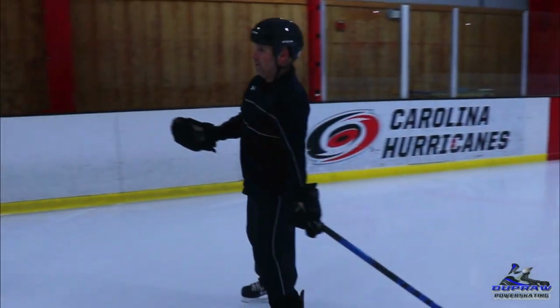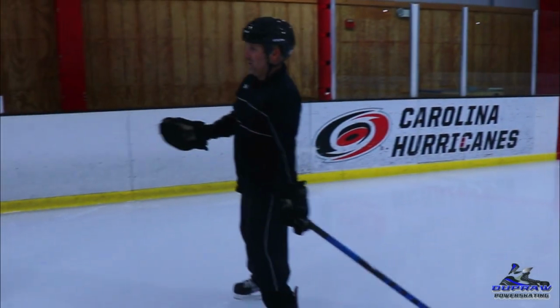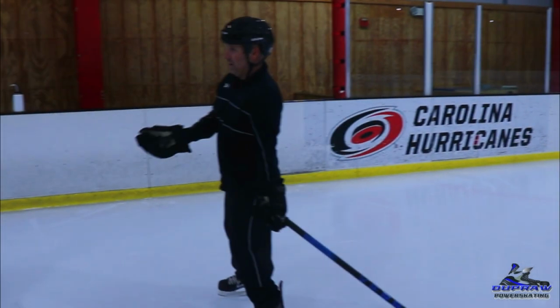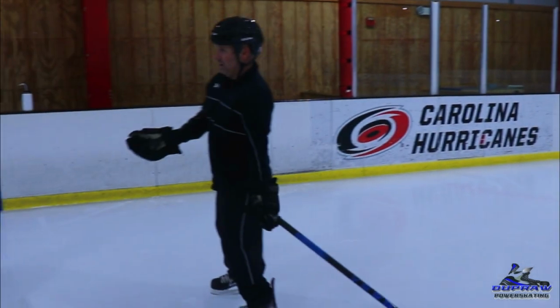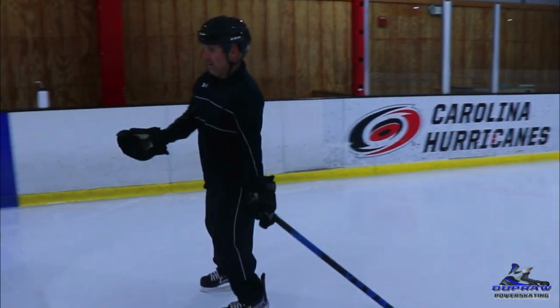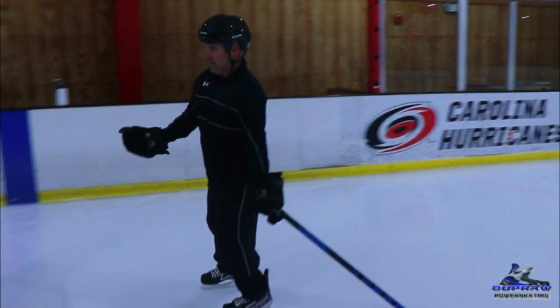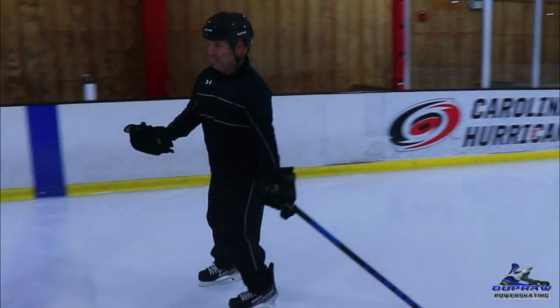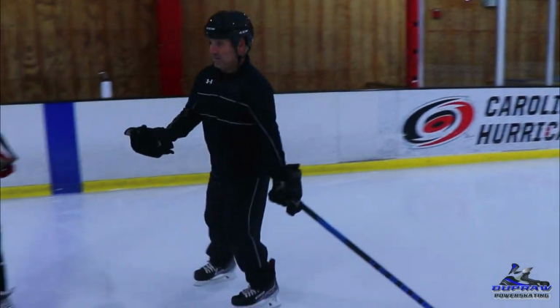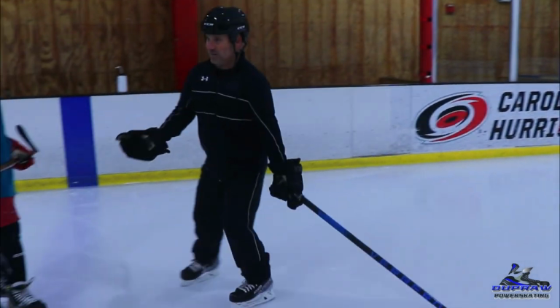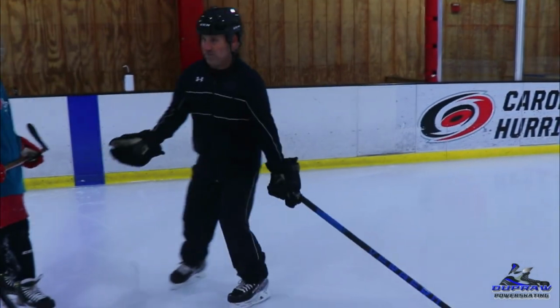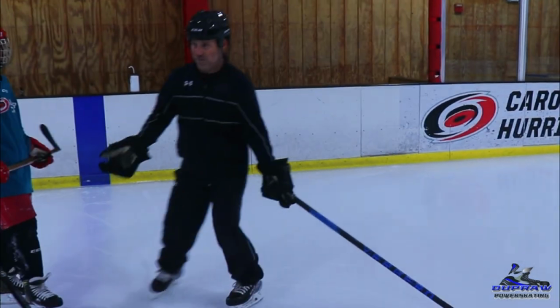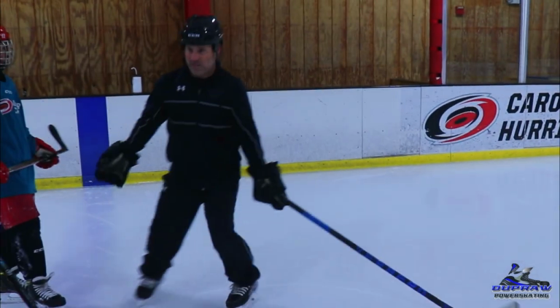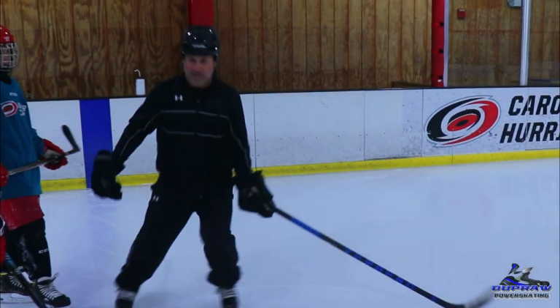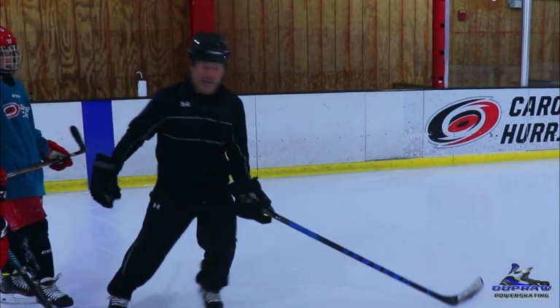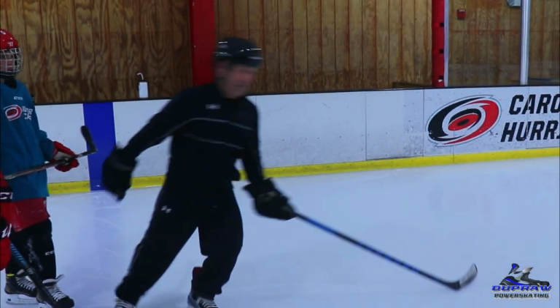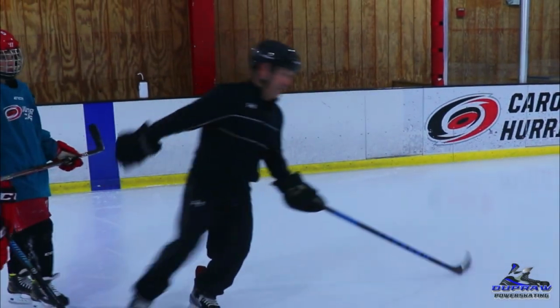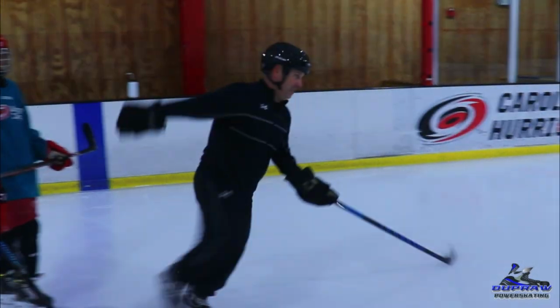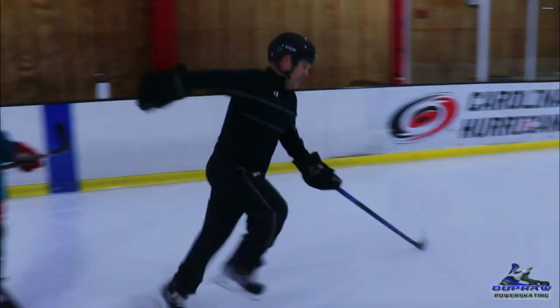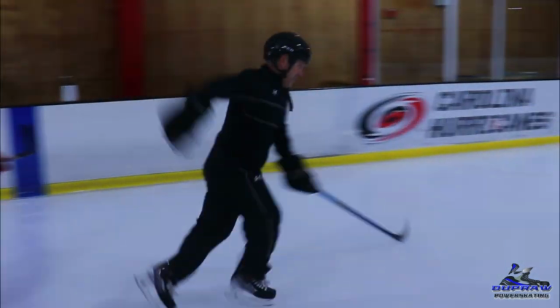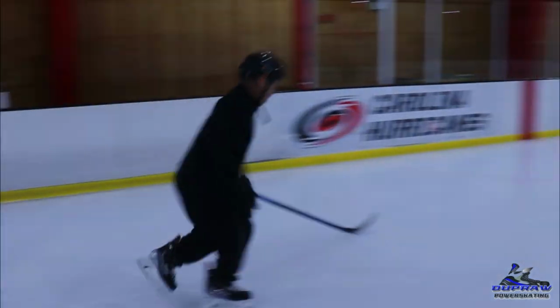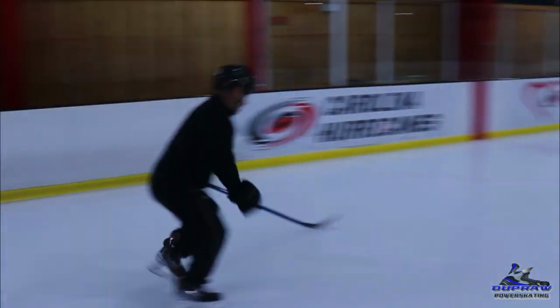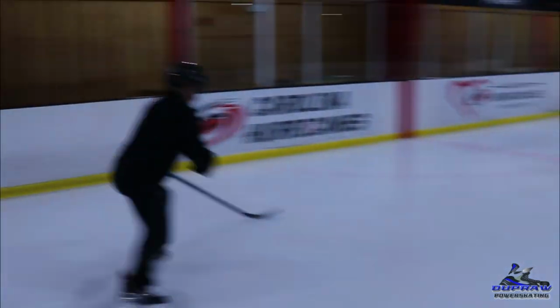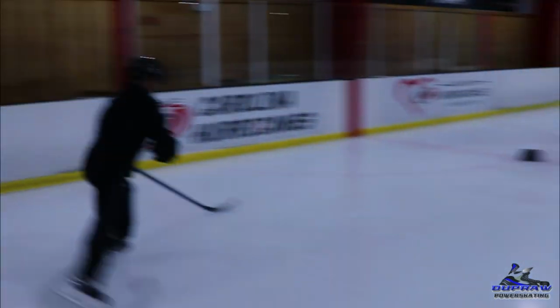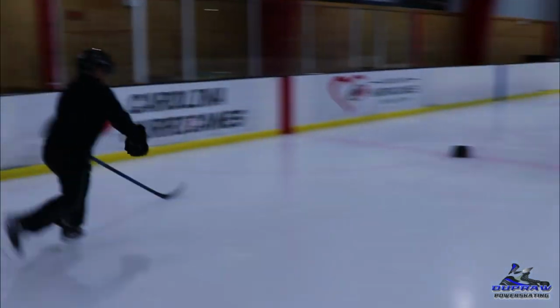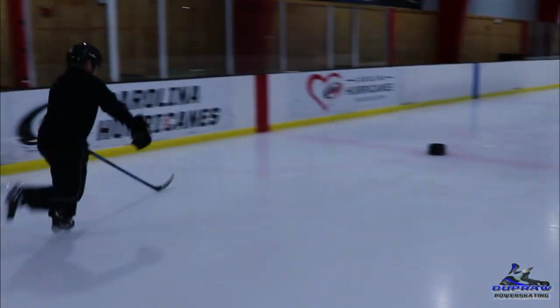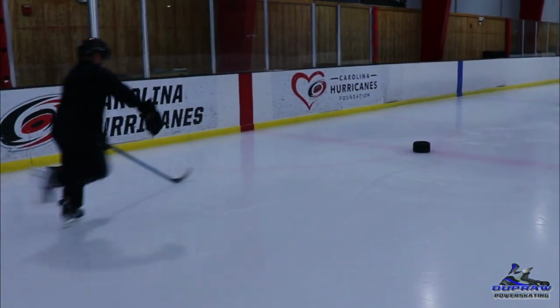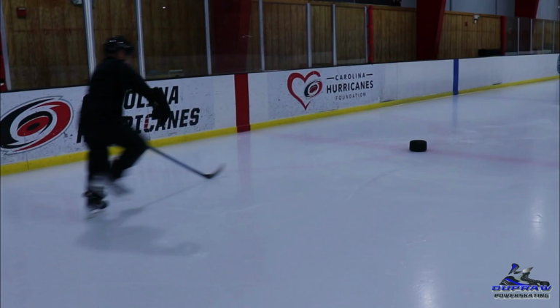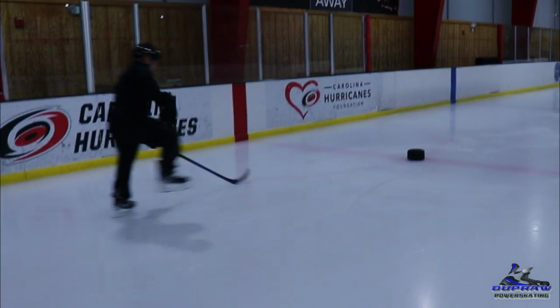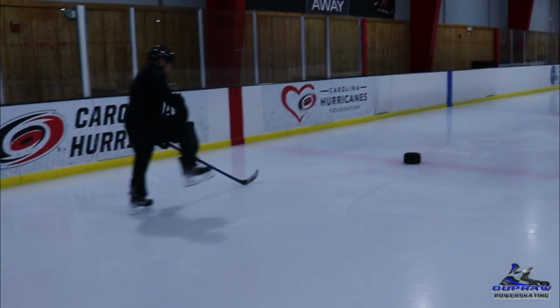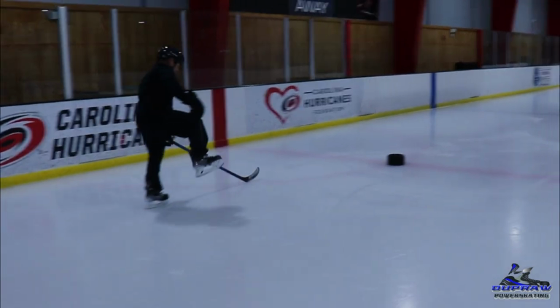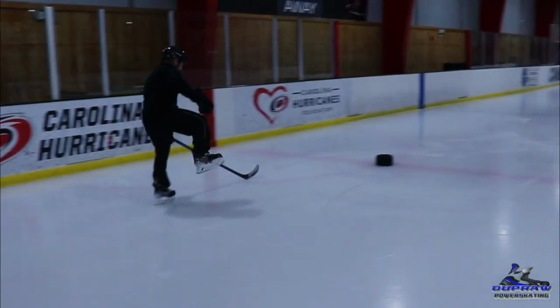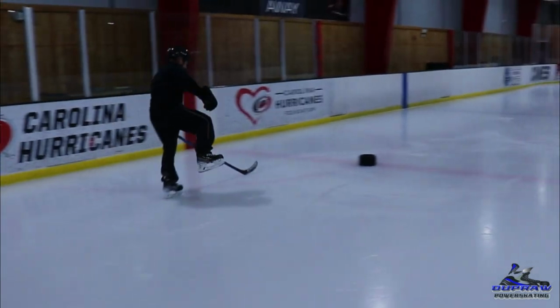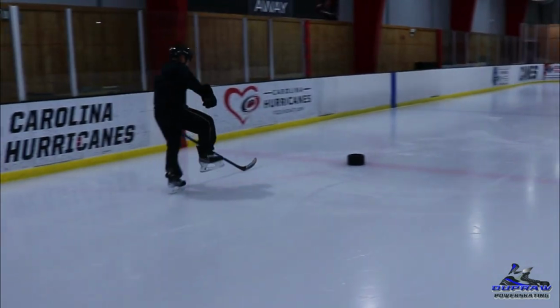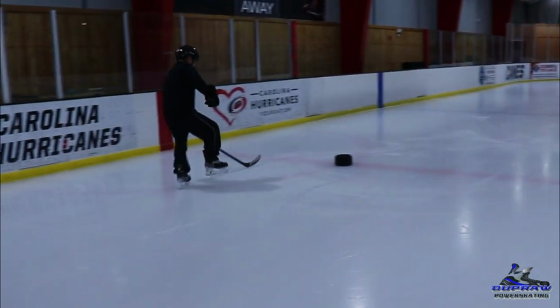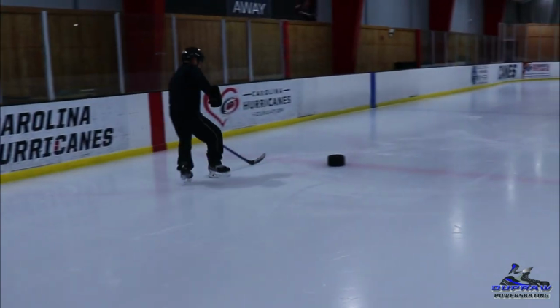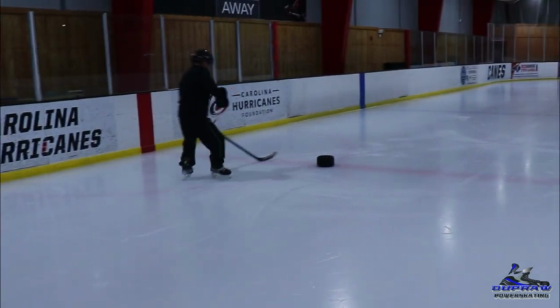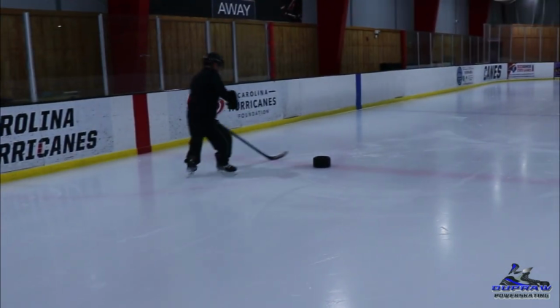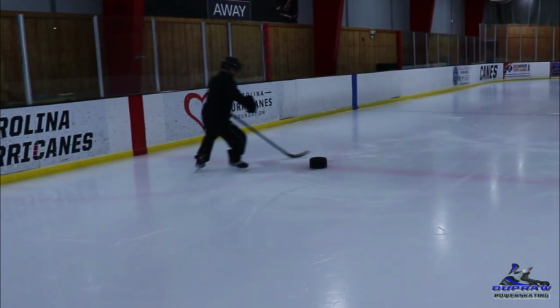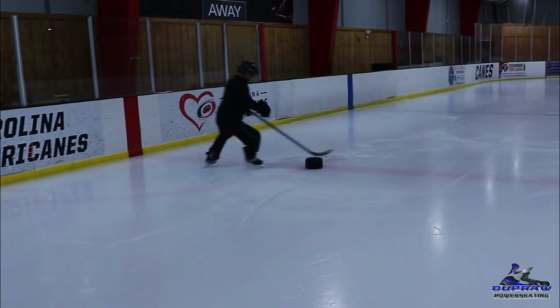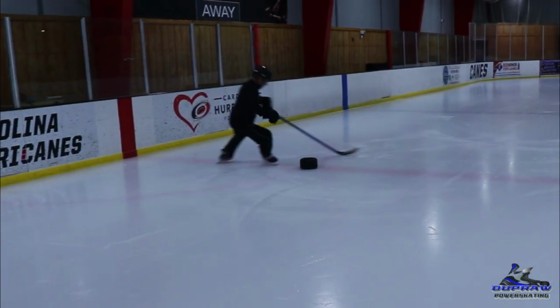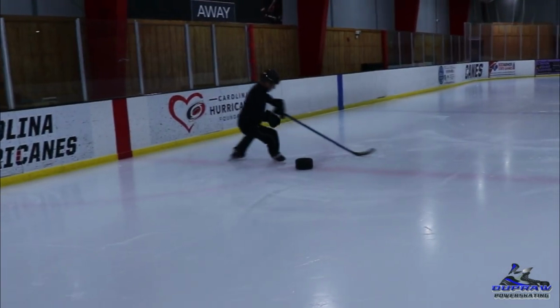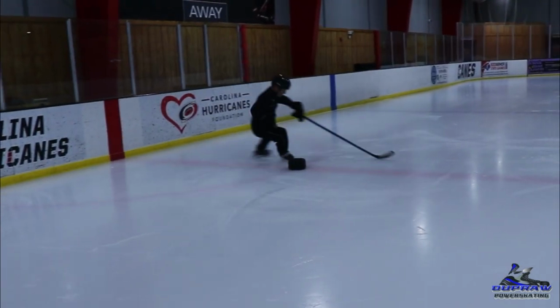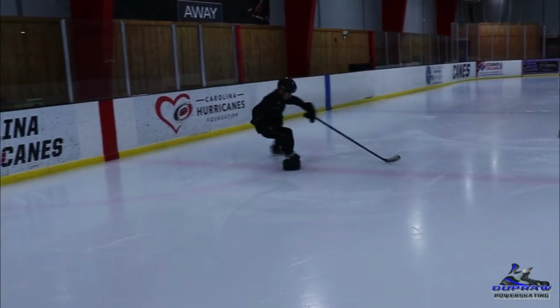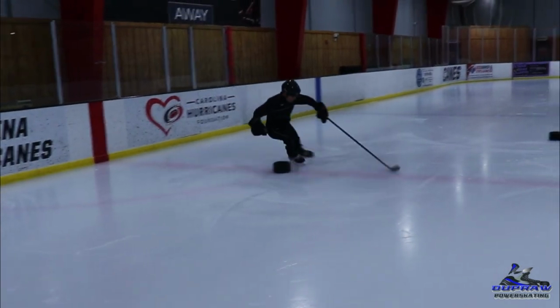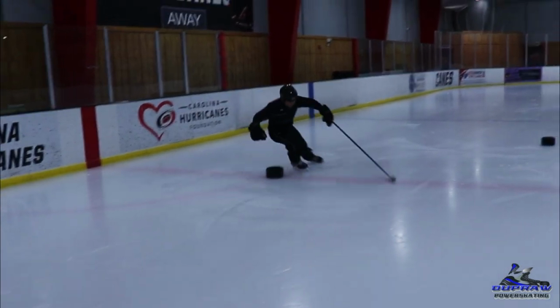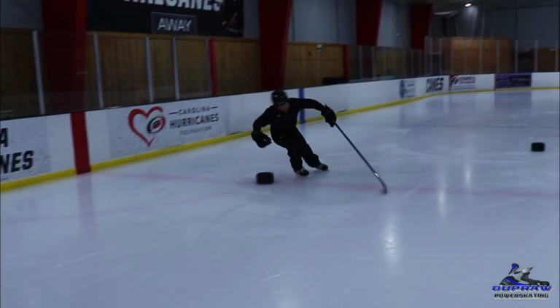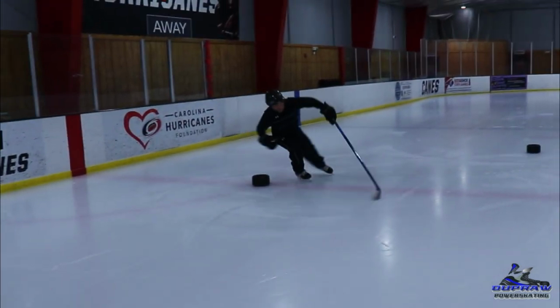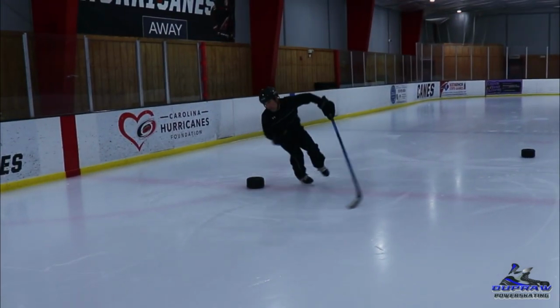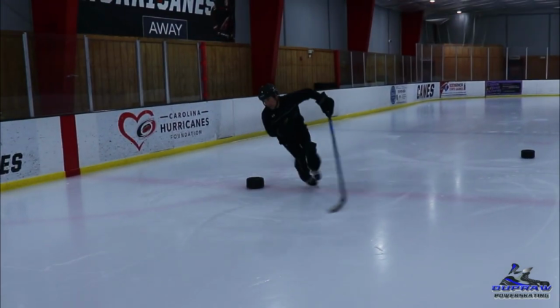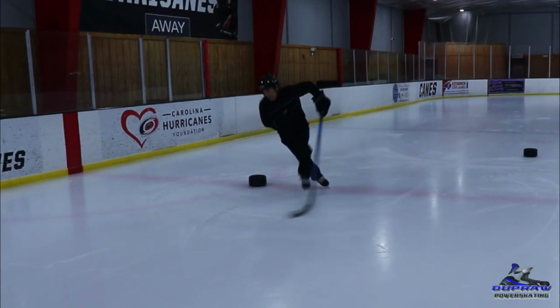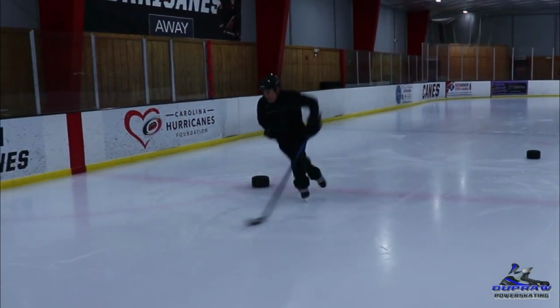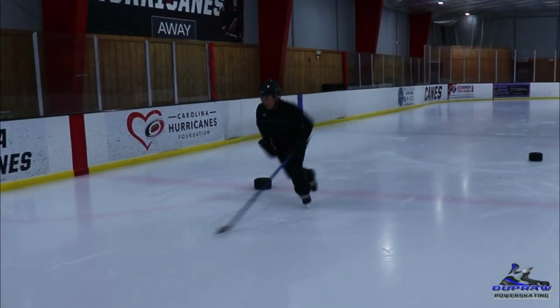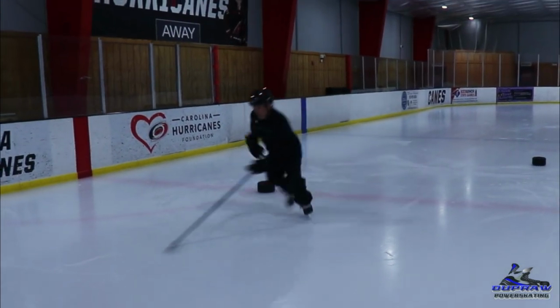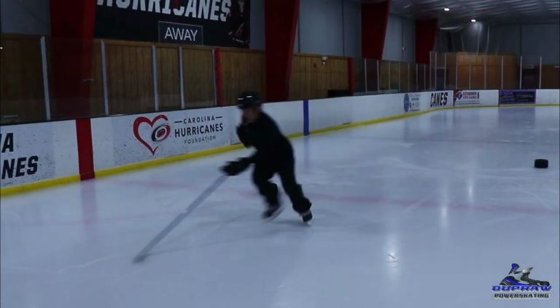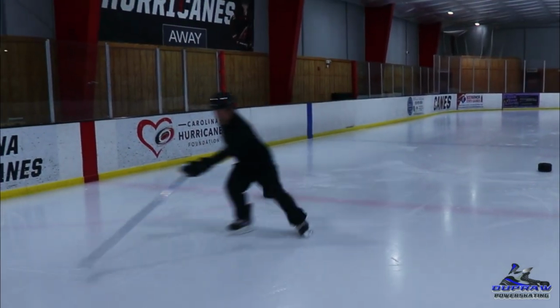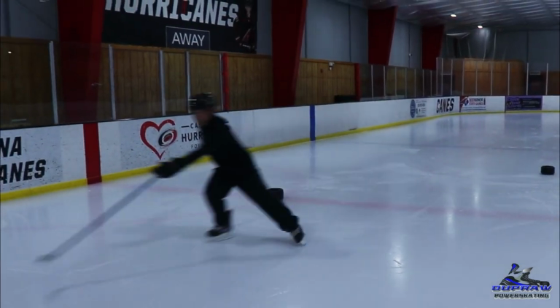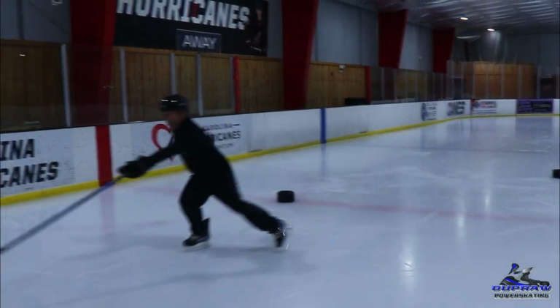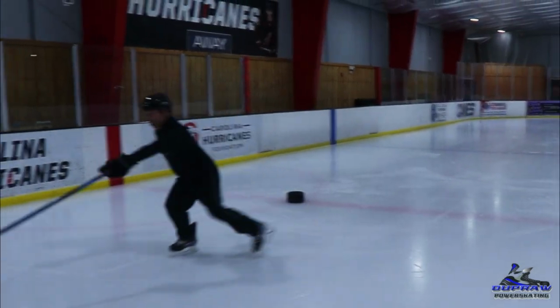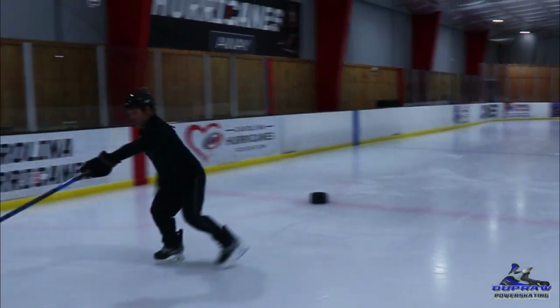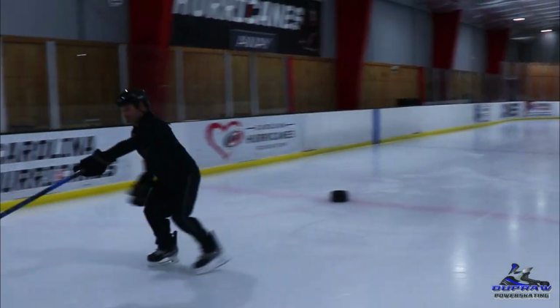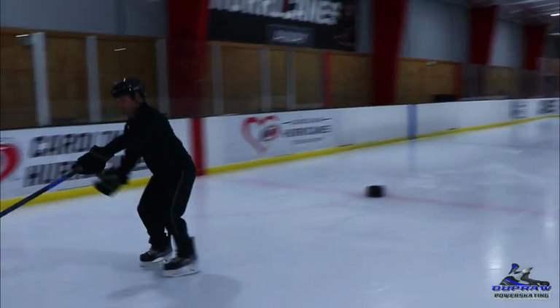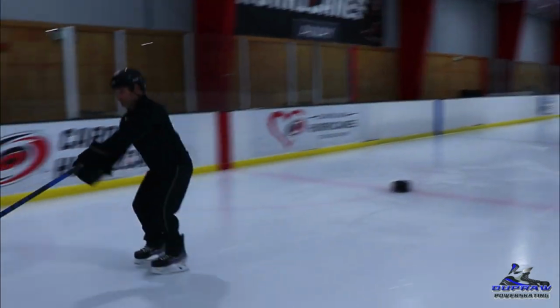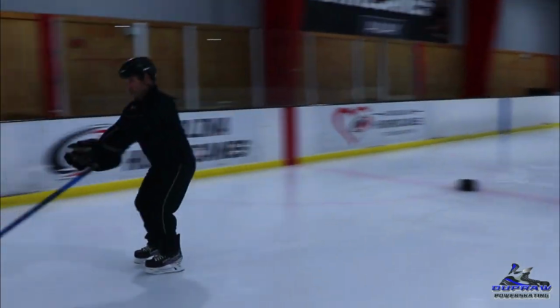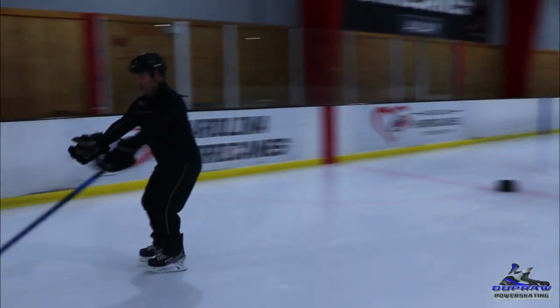Okay guys, let's see it again. Rotate out, pressure, and then back through the blue.